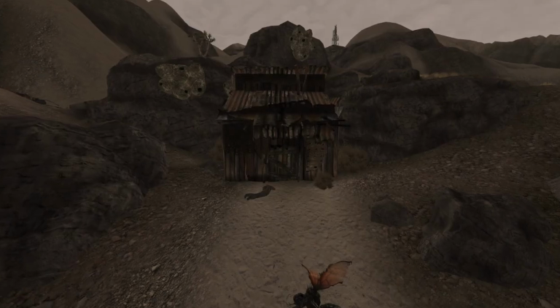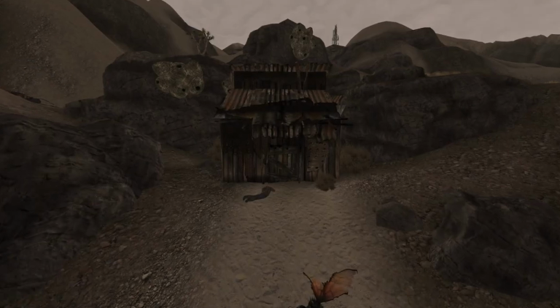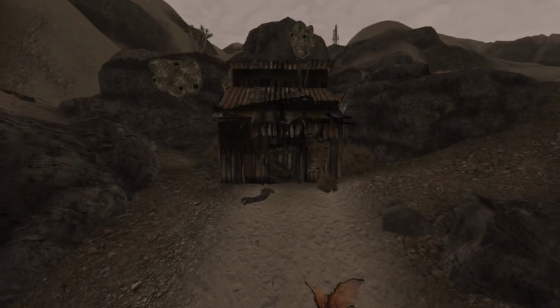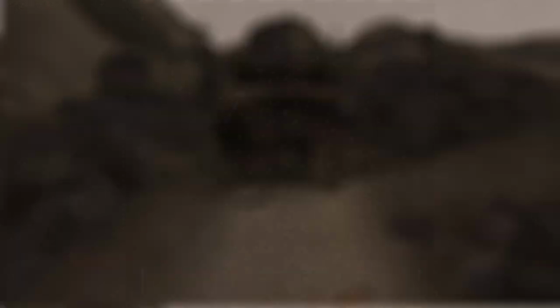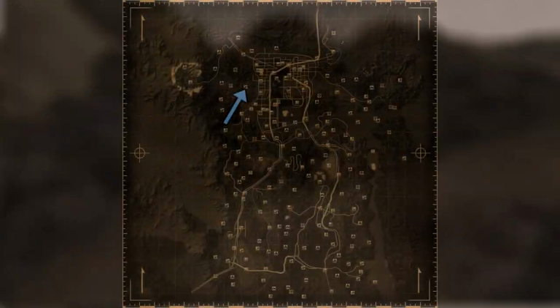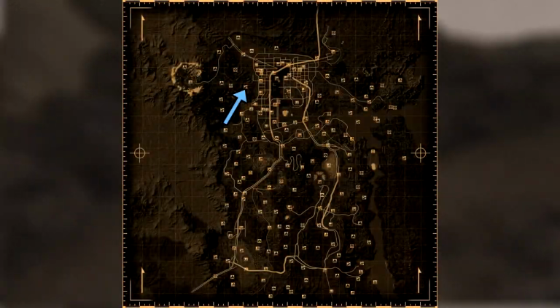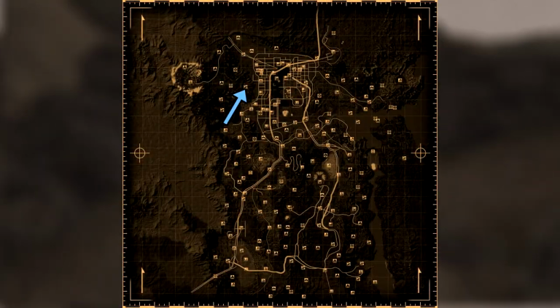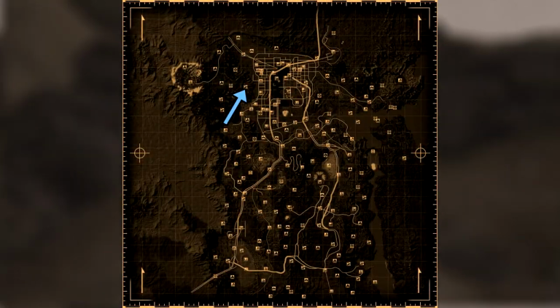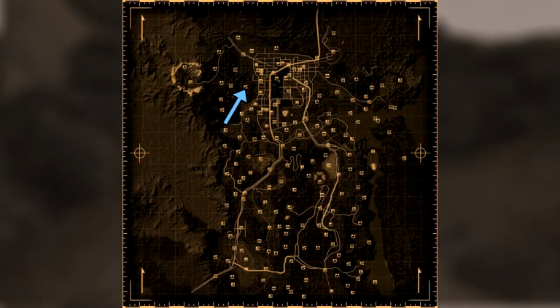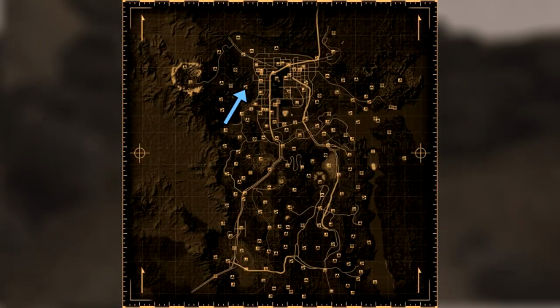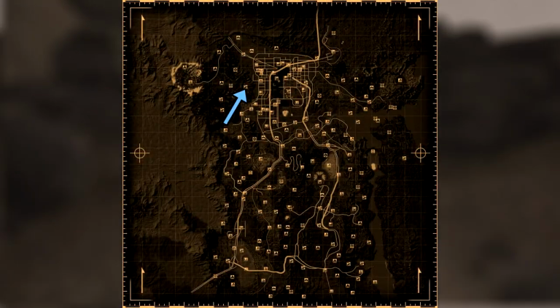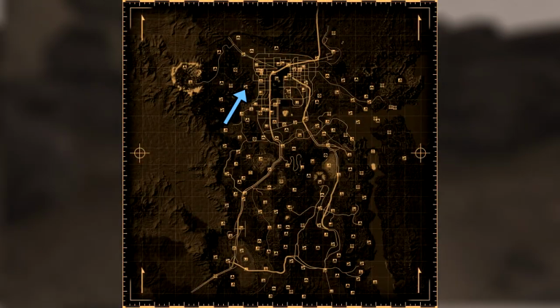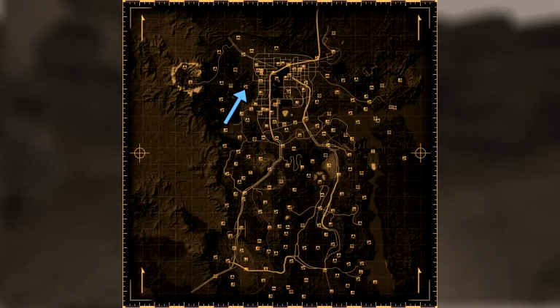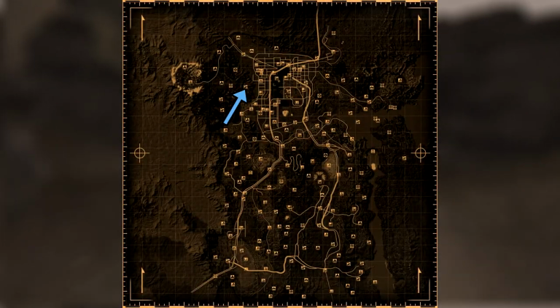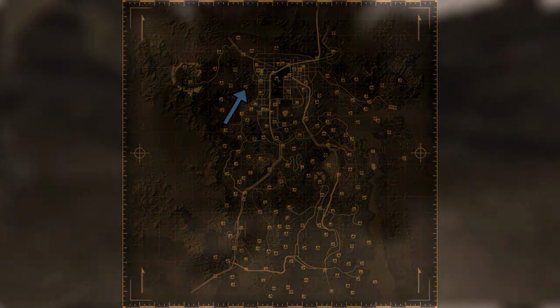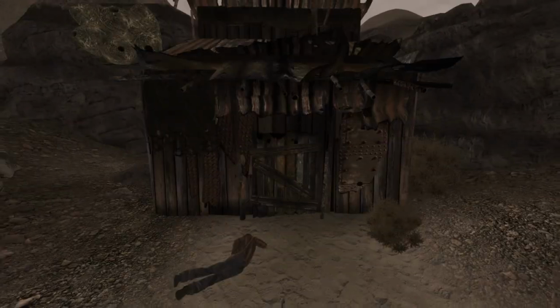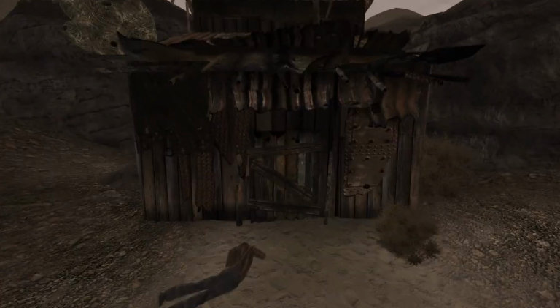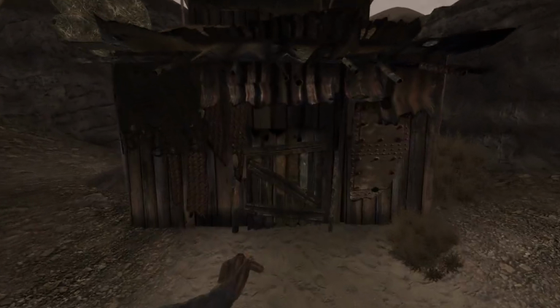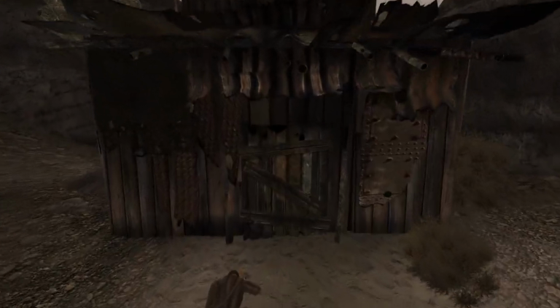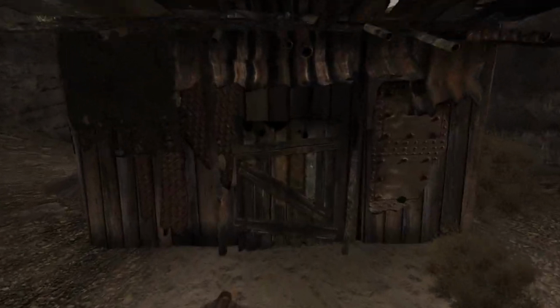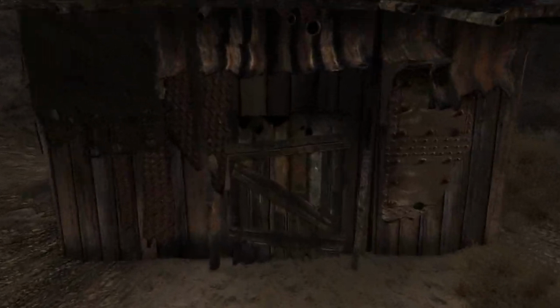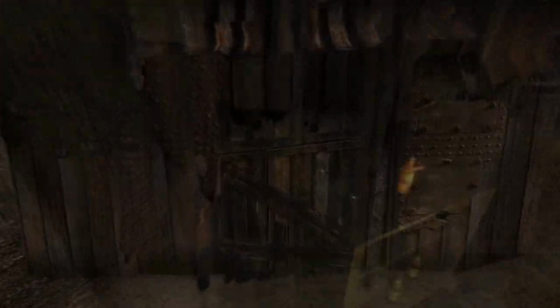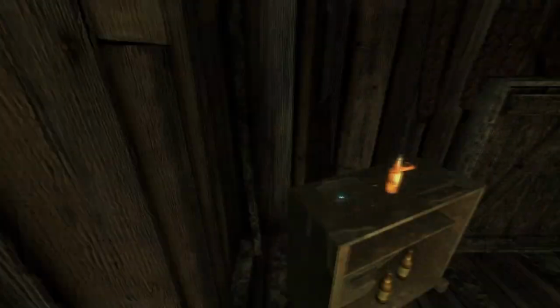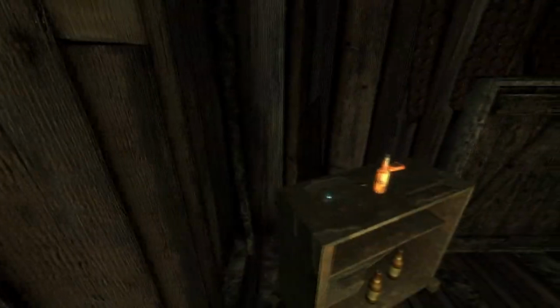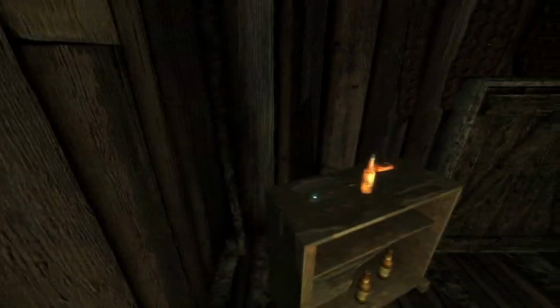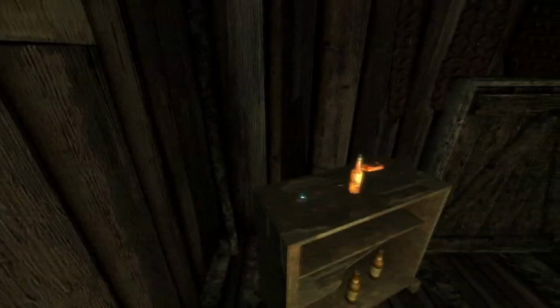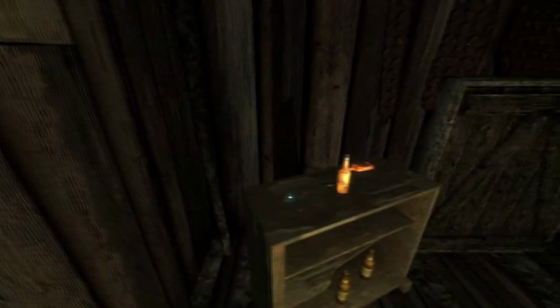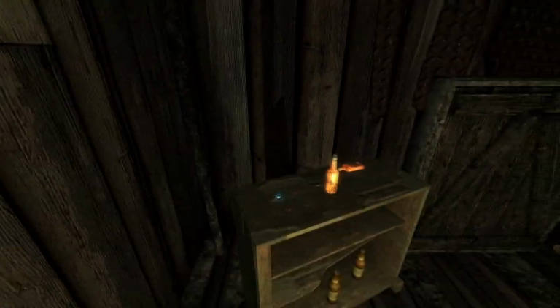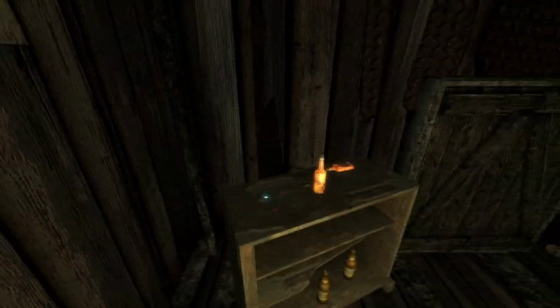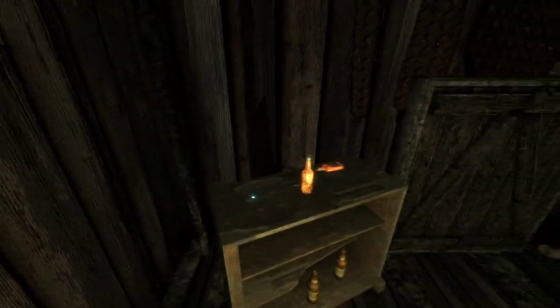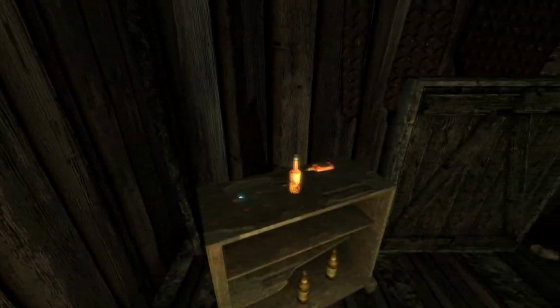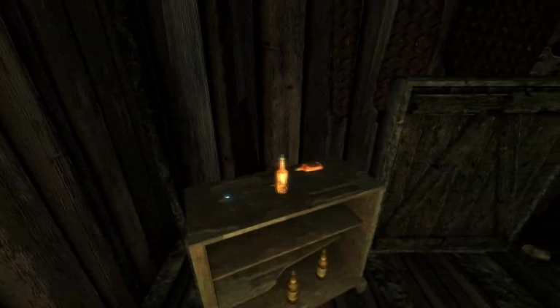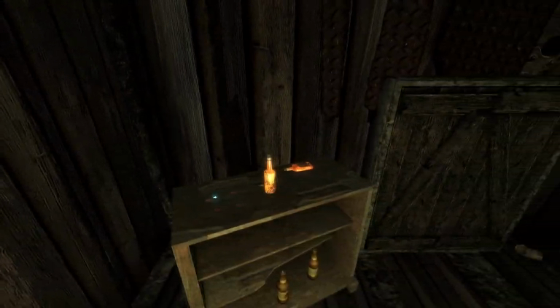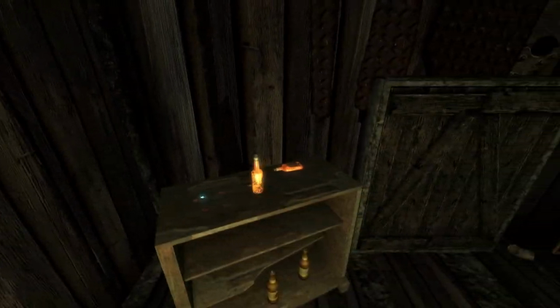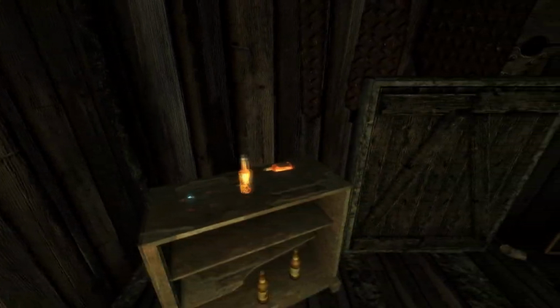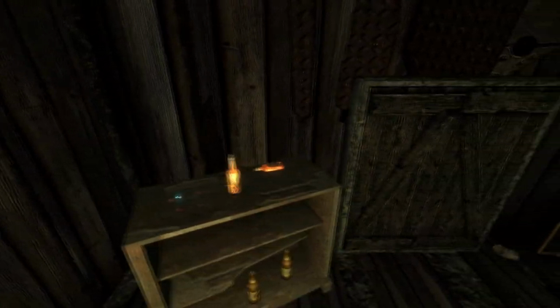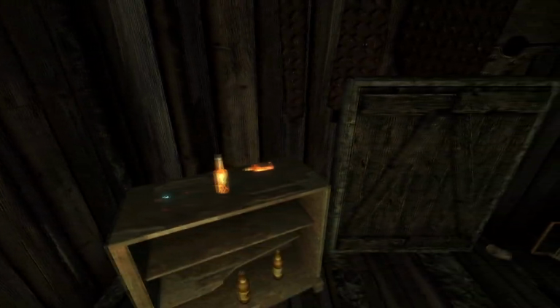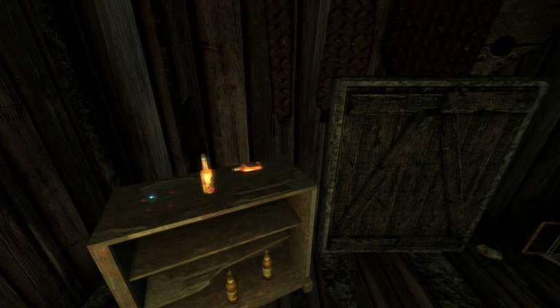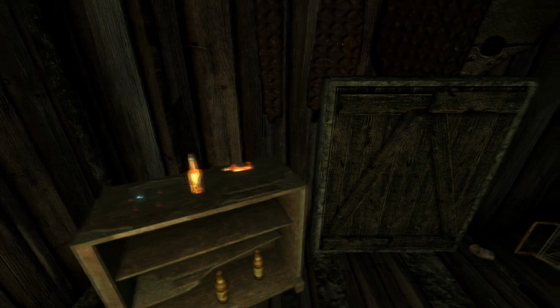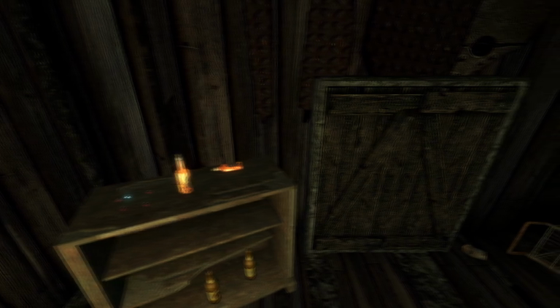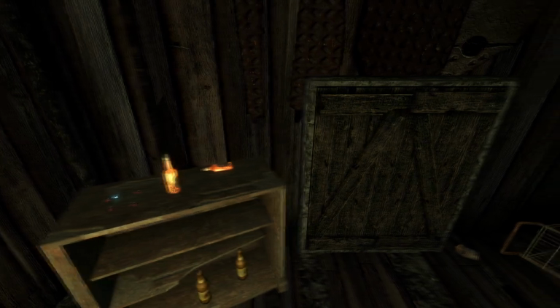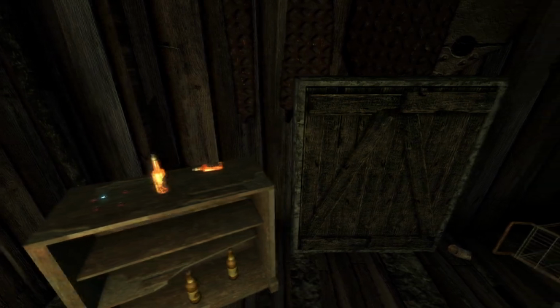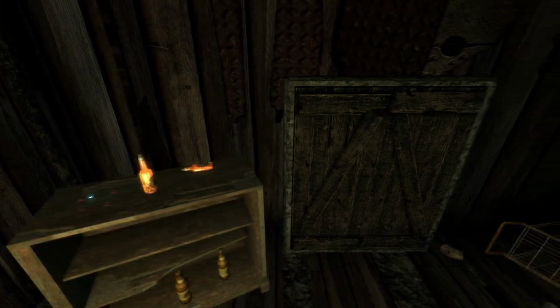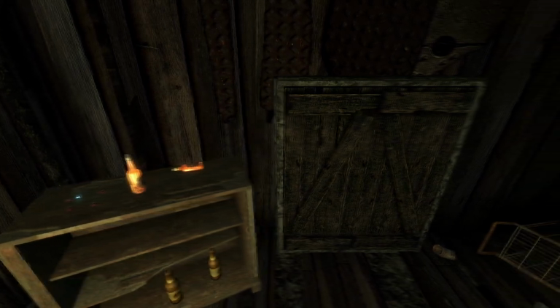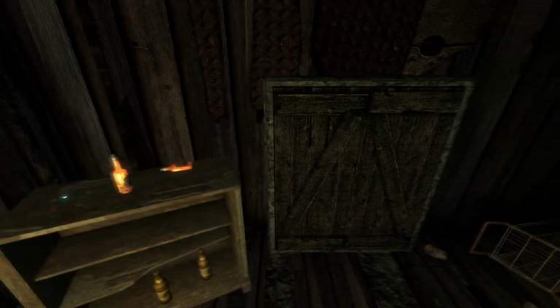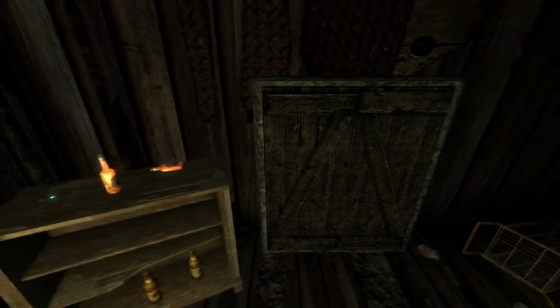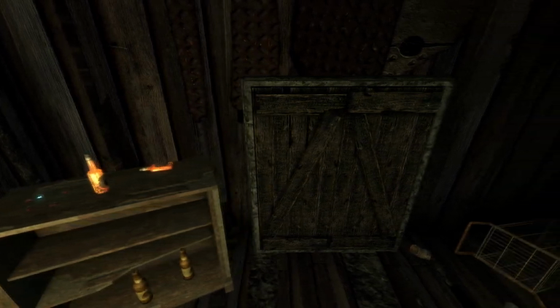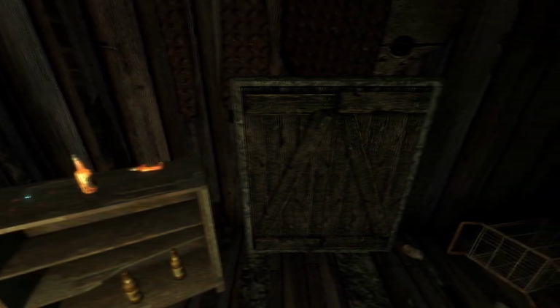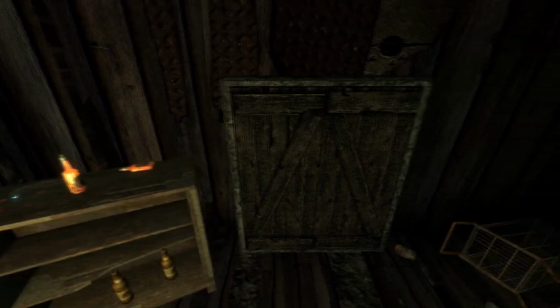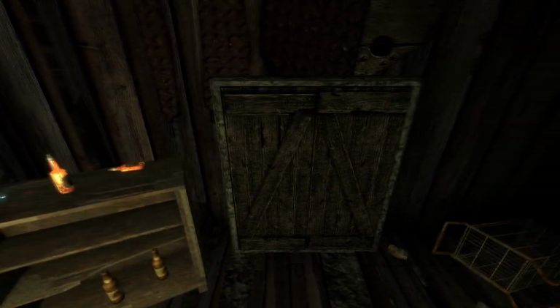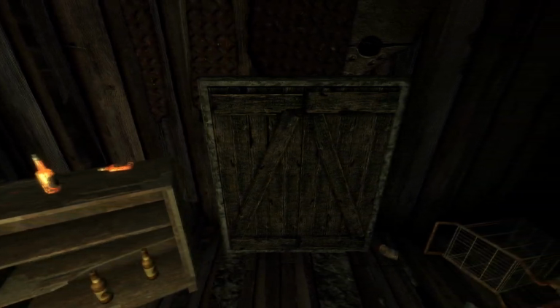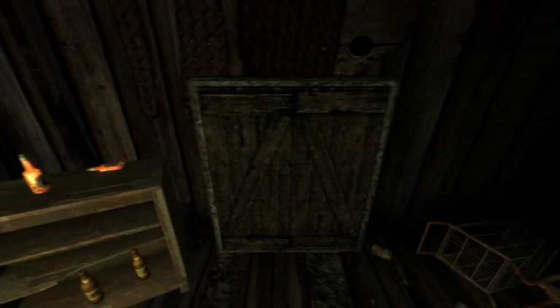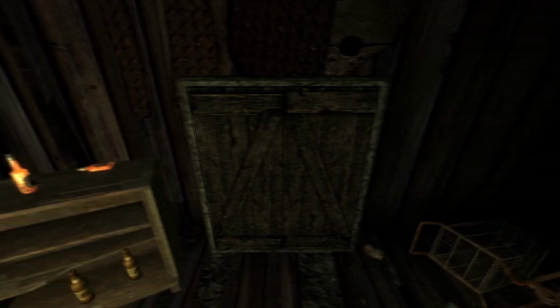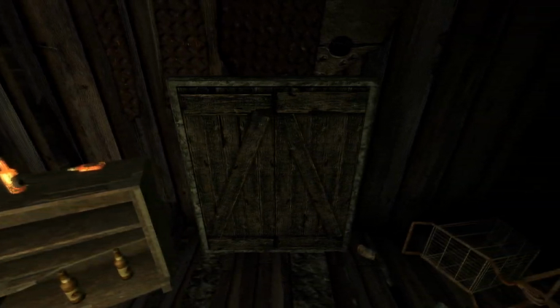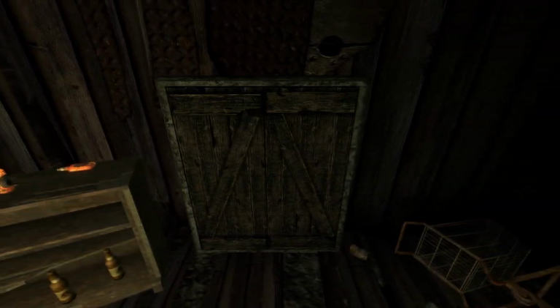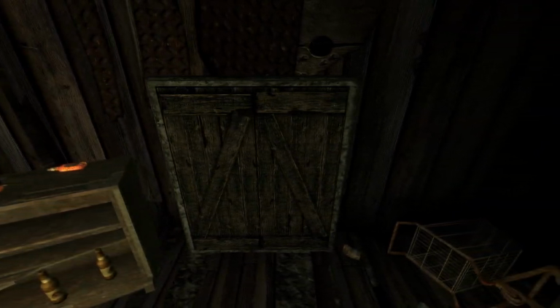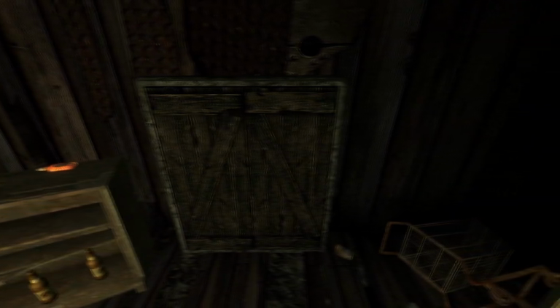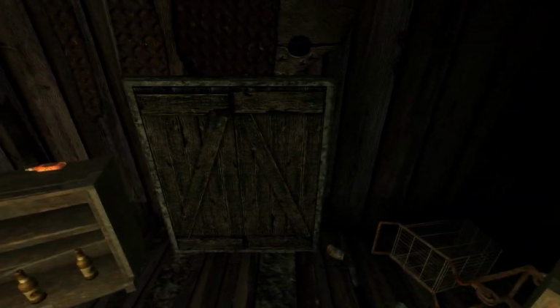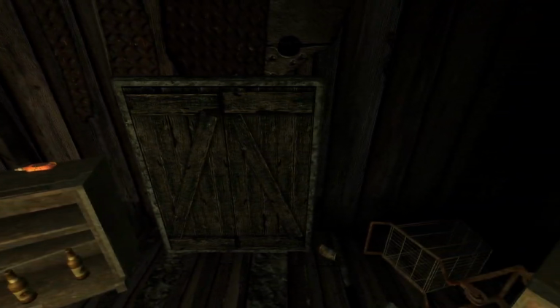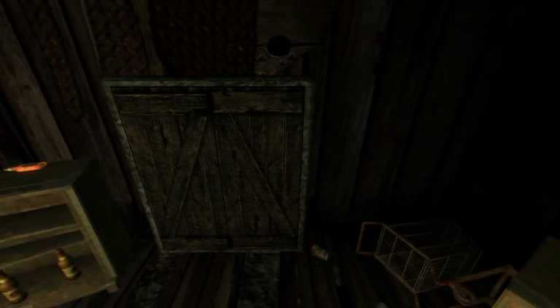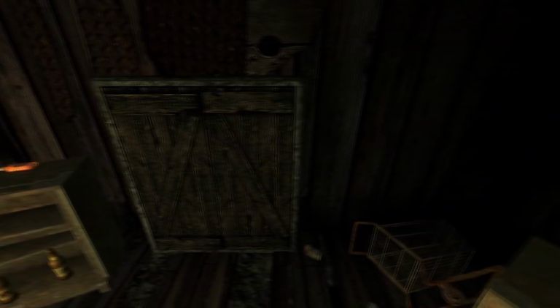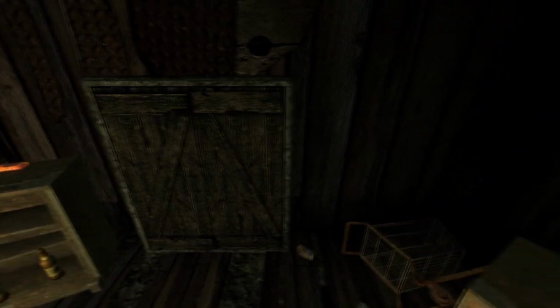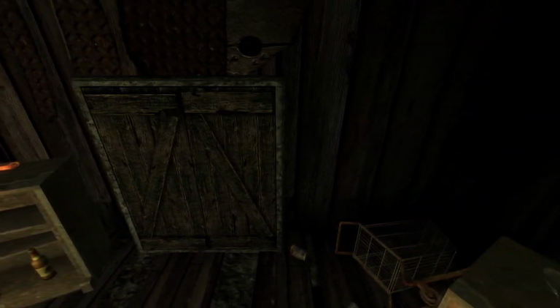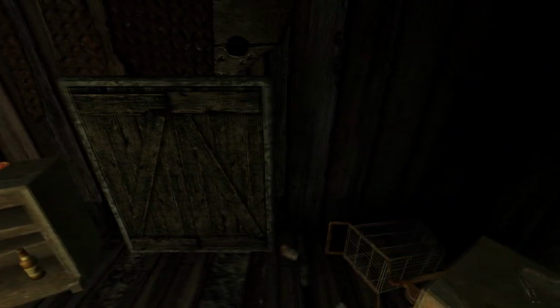Next up is Brewer's Beer Bootlegging. Head into the shack and turn straight to your left upon entering the shack. On top of the bookshelf next to some caps will be the bottle cap.